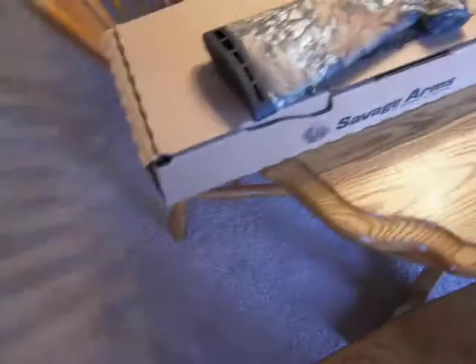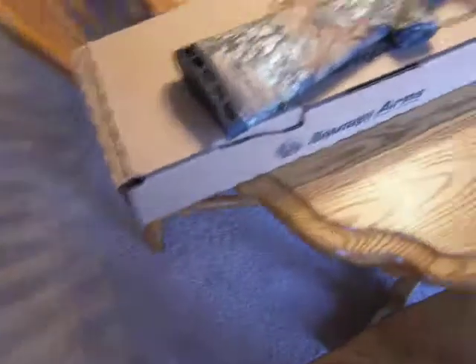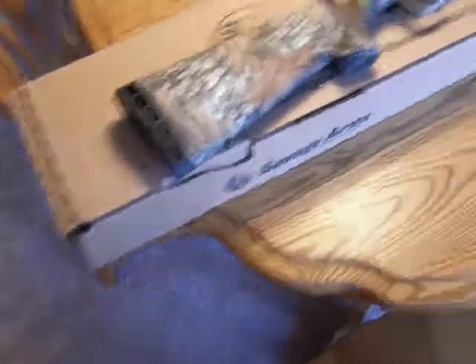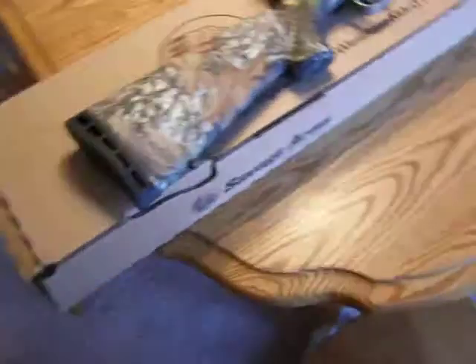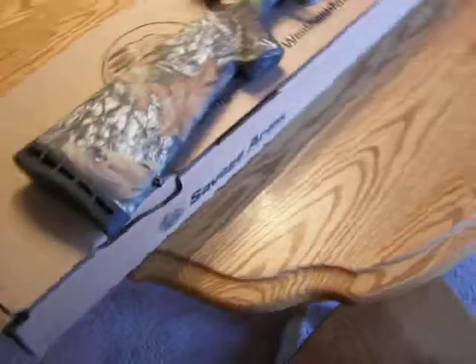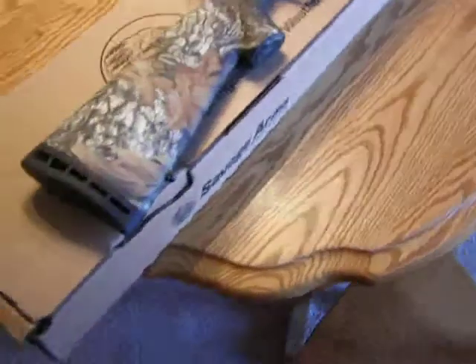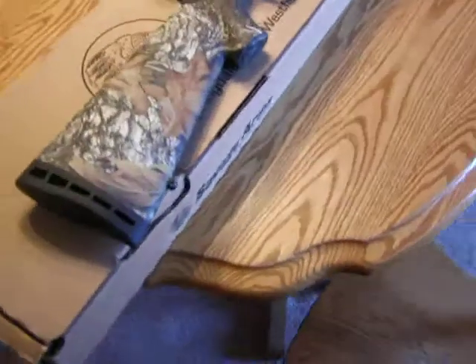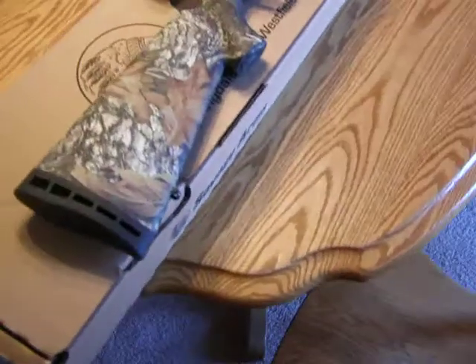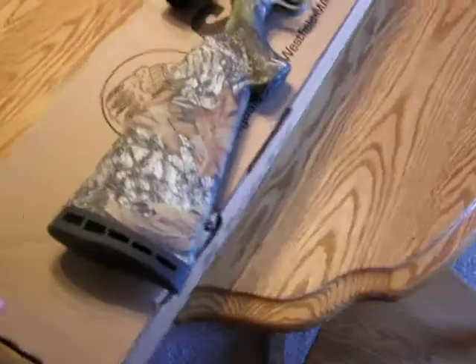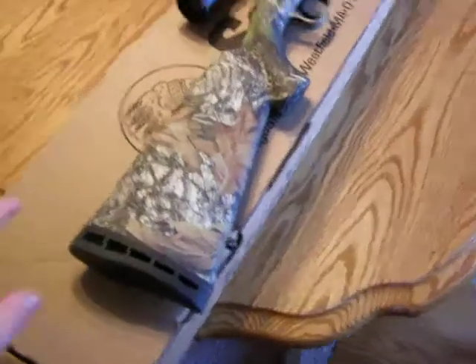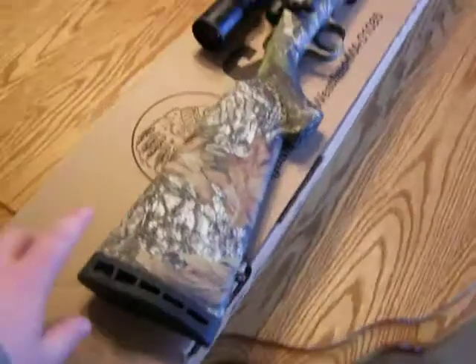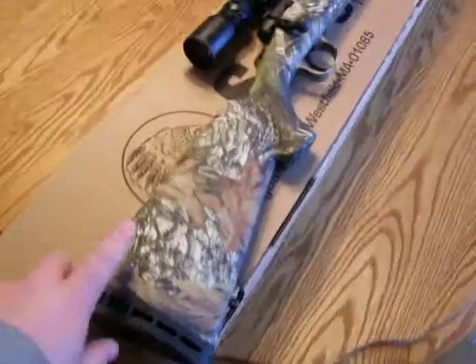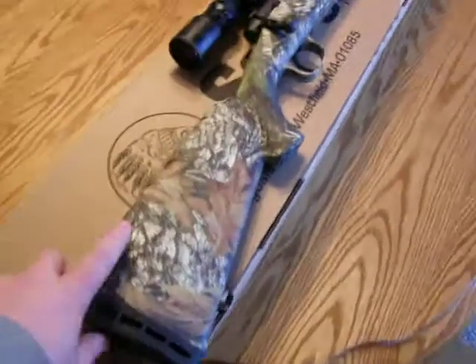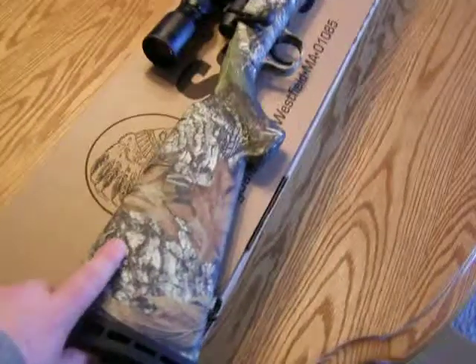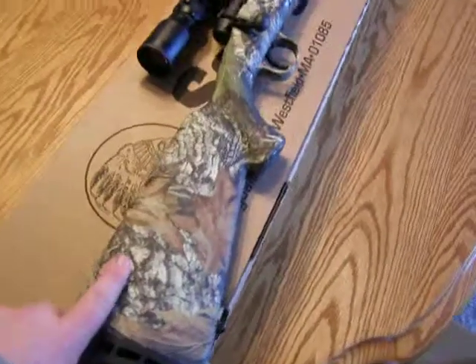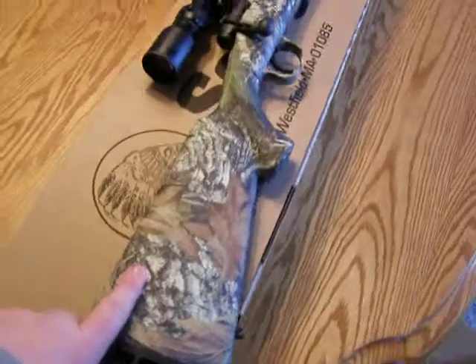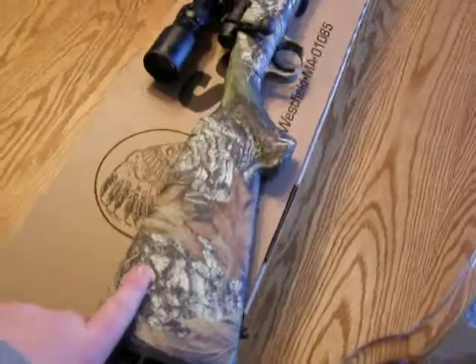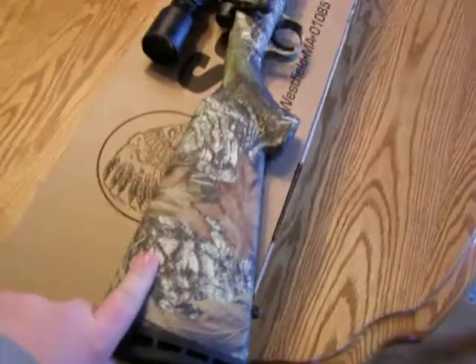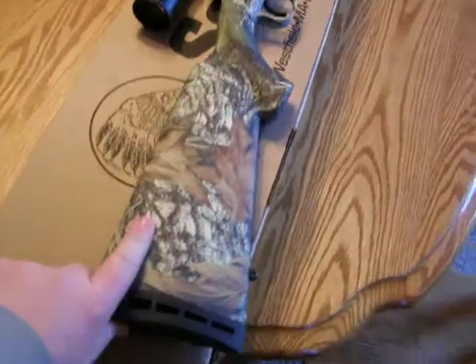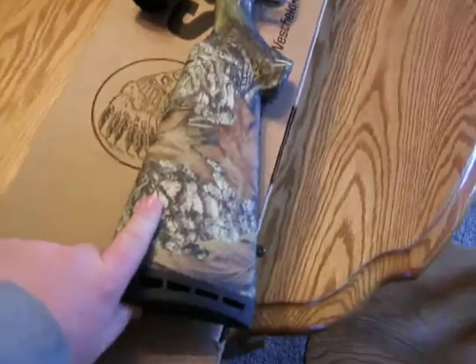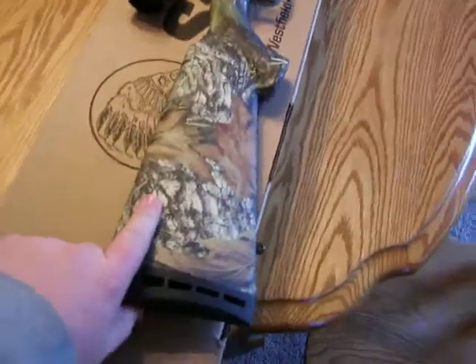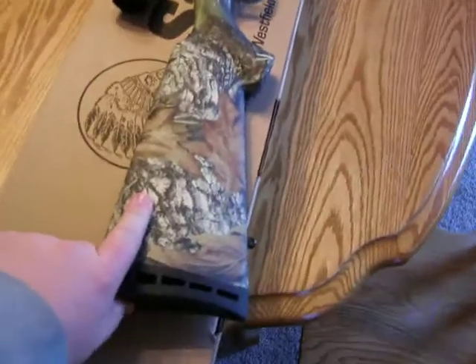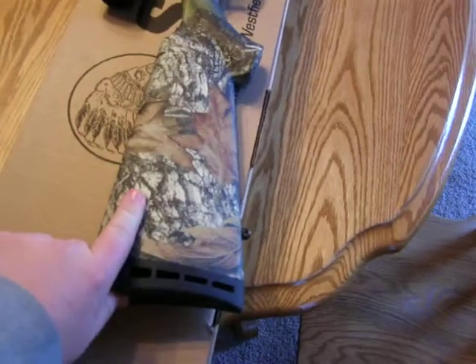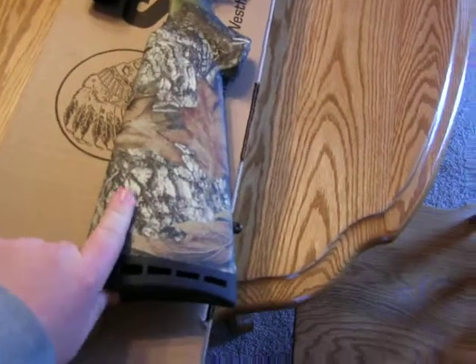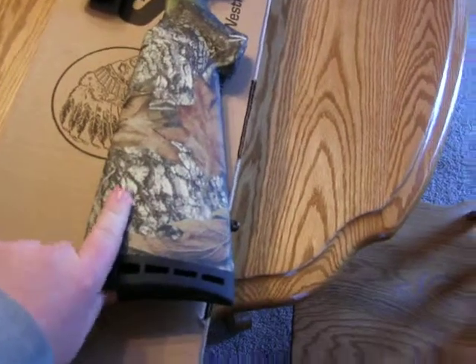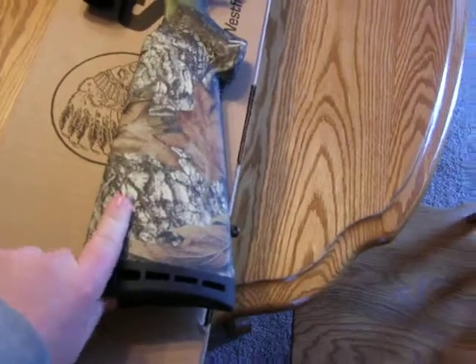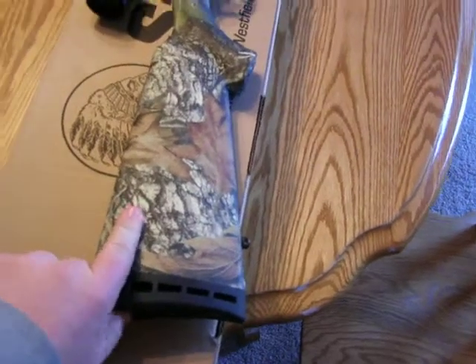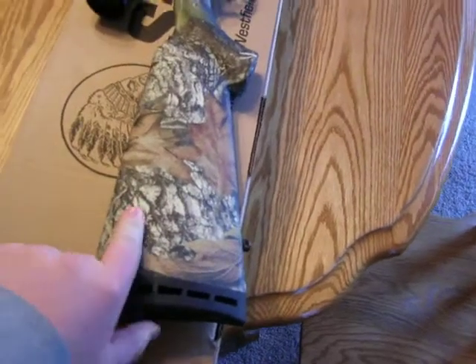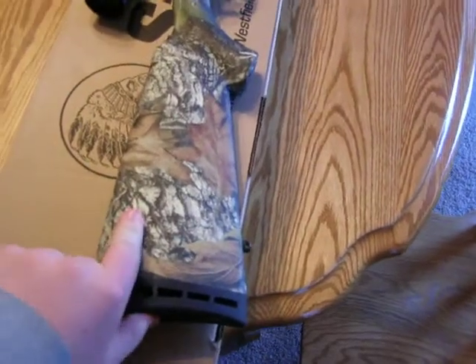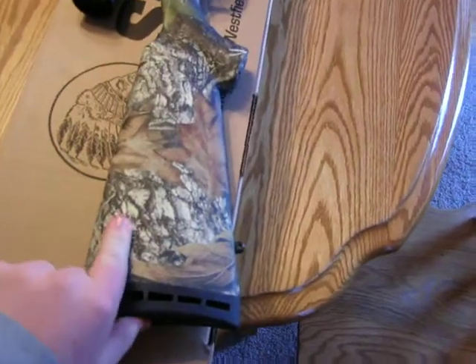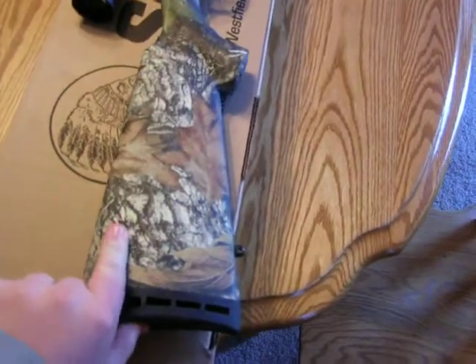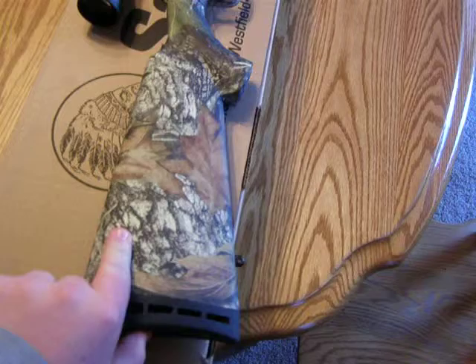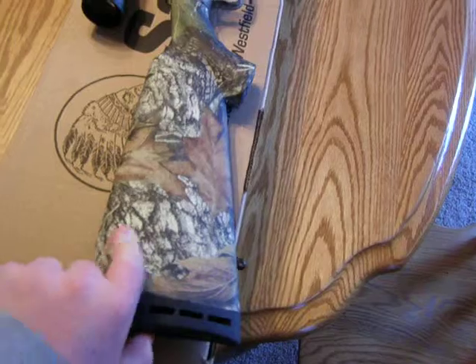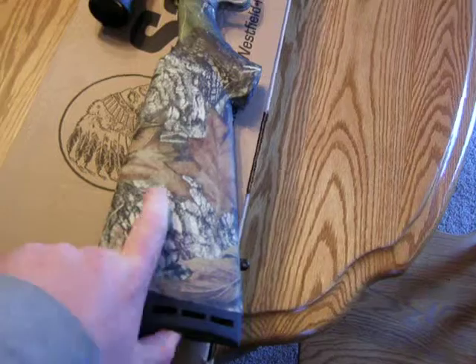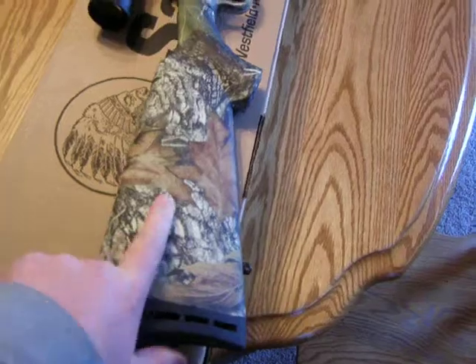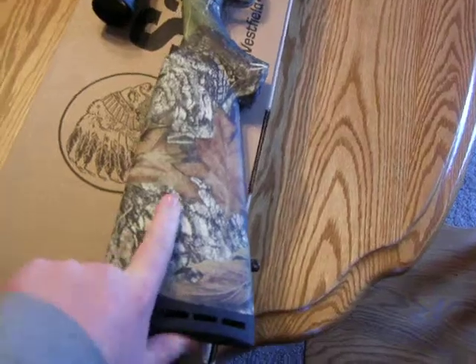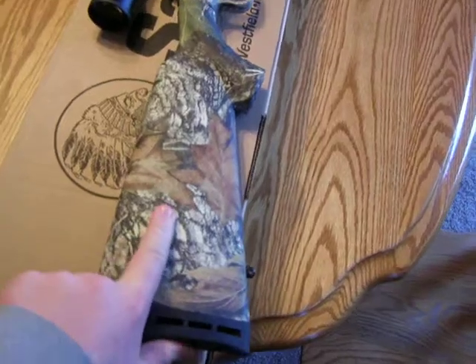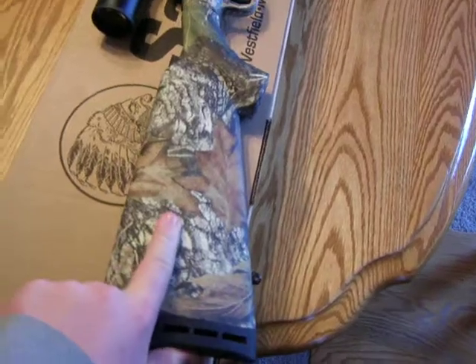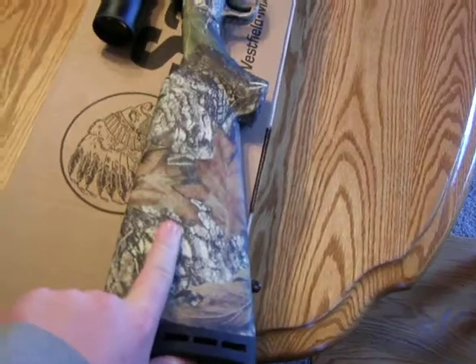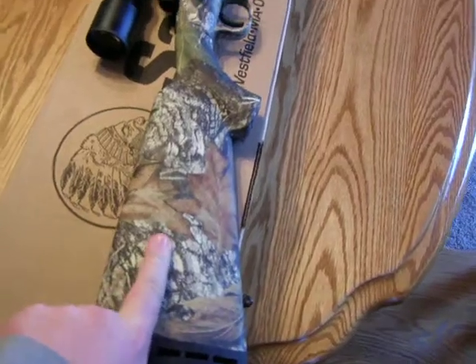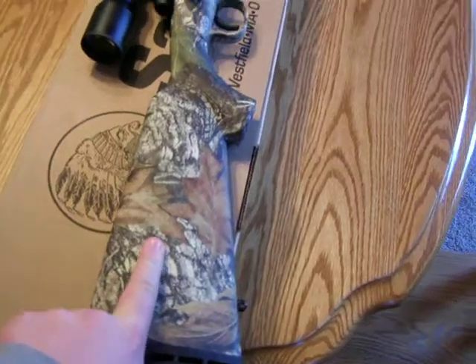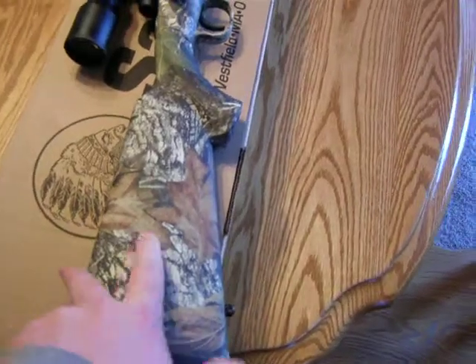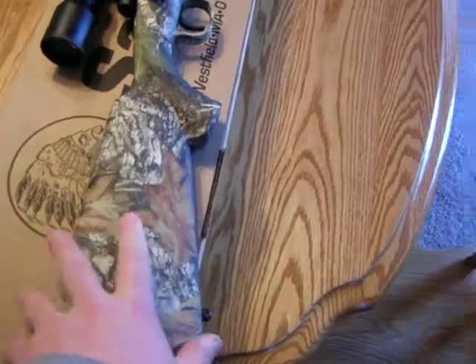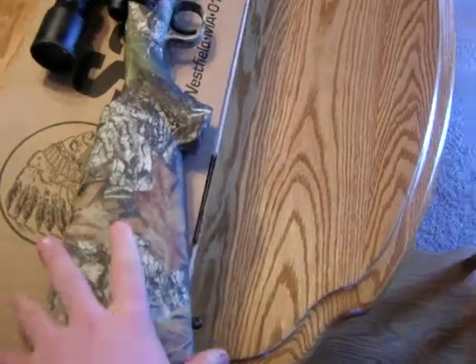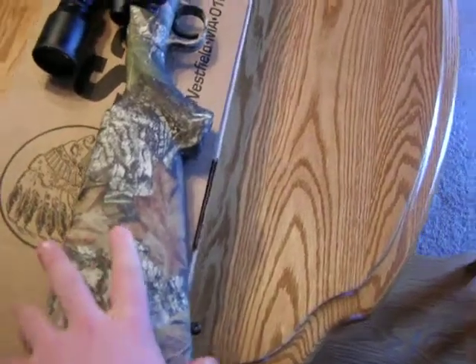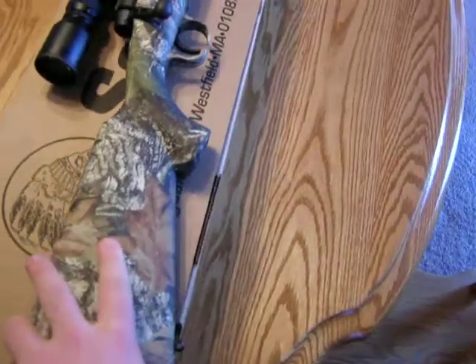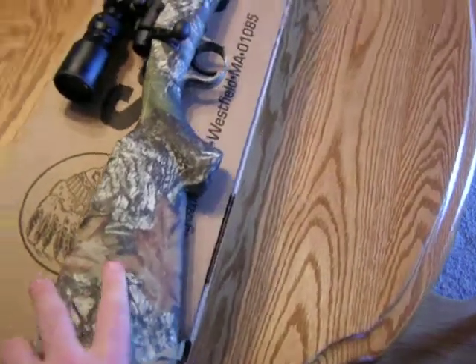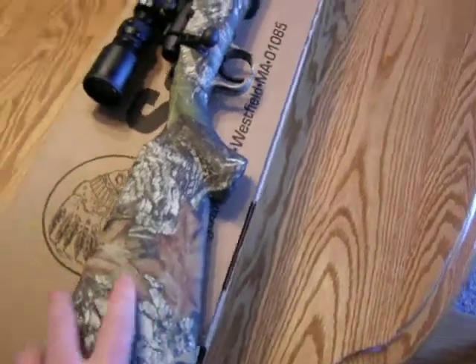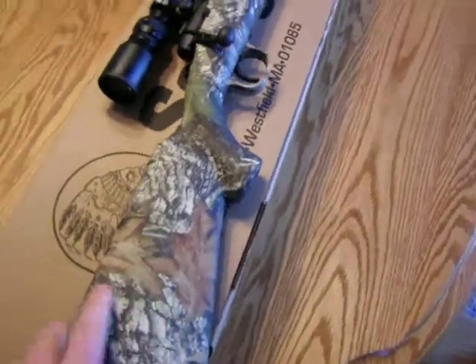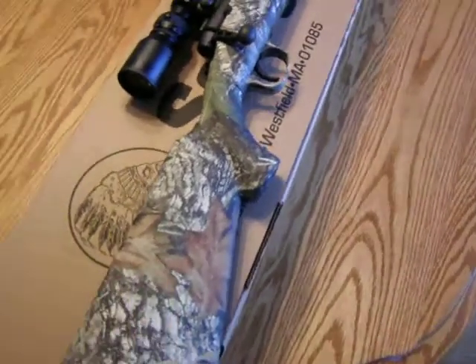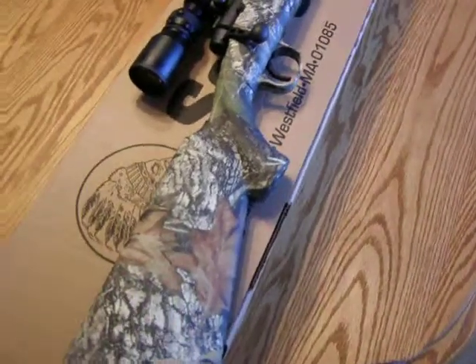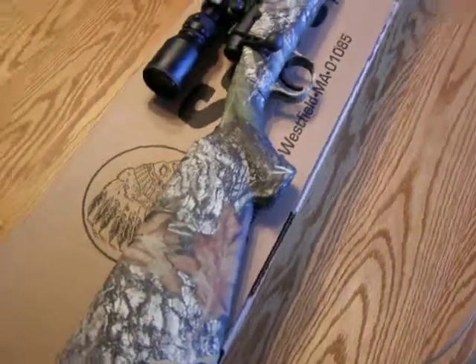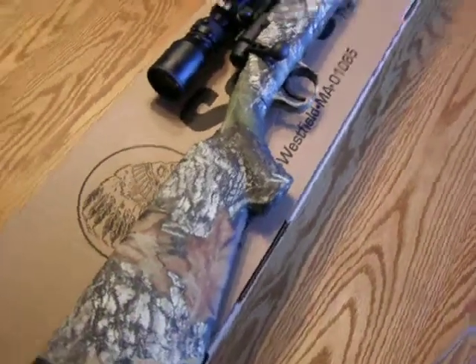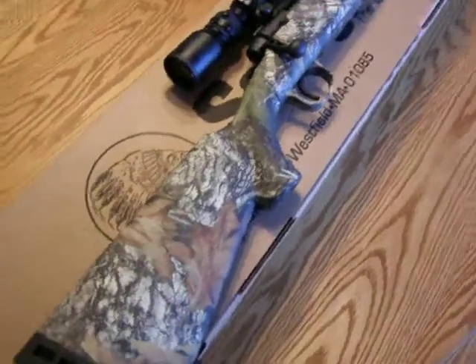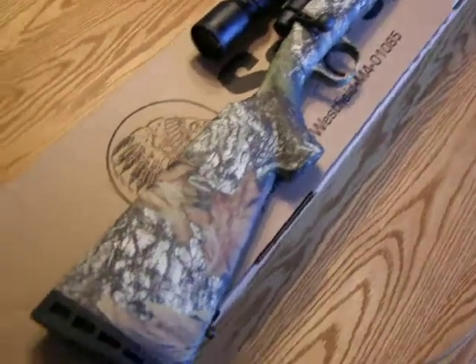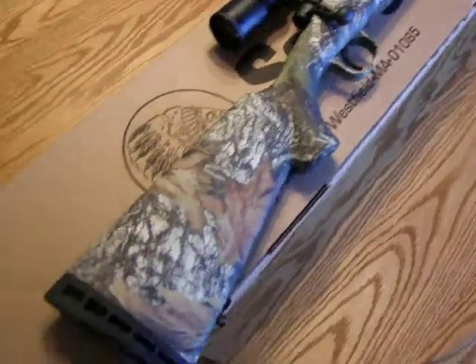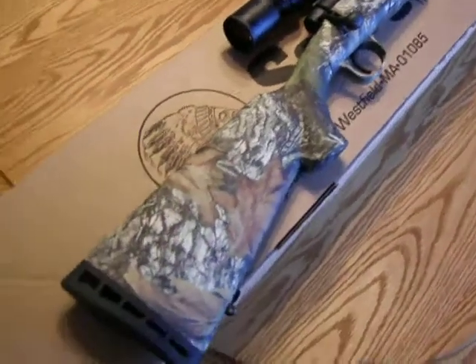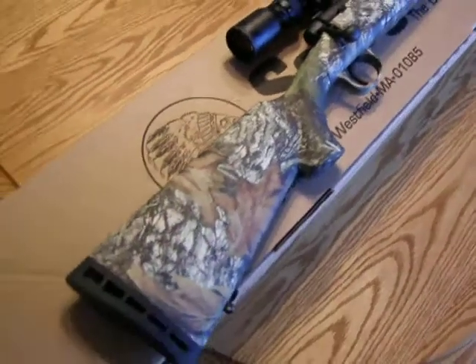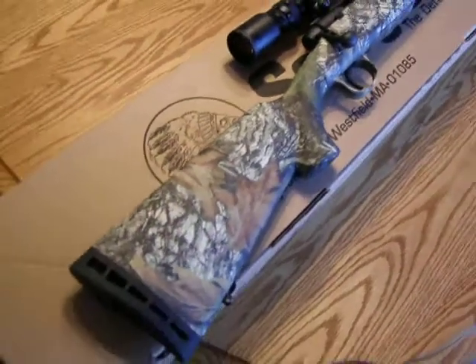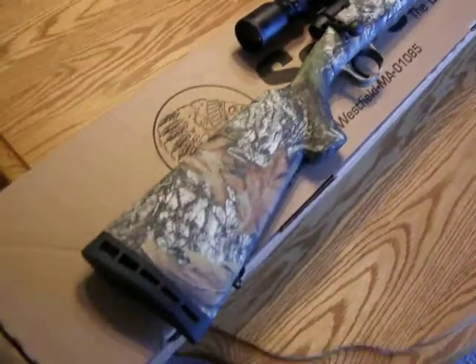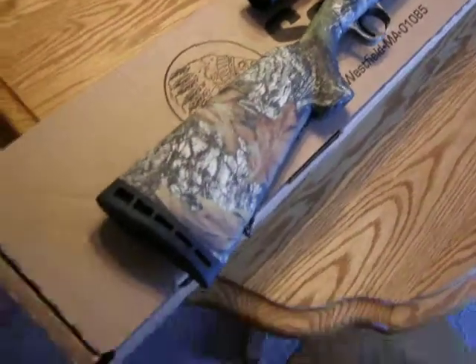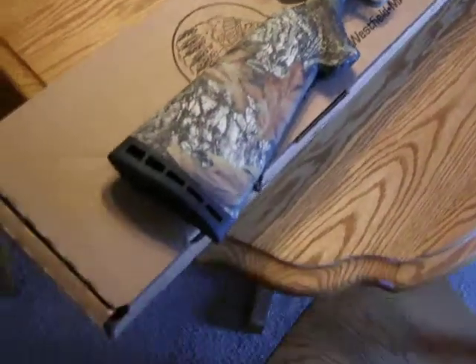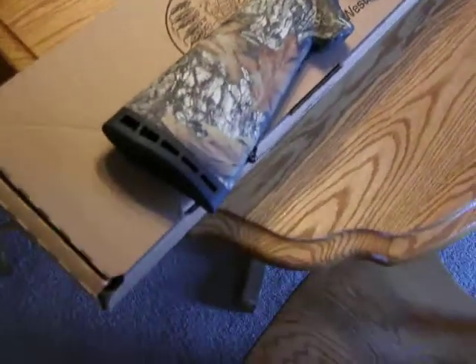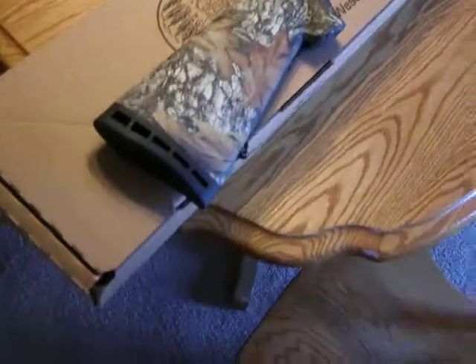It has a really nice butt pad on it. It's really cushiony and it should take the shock out of the .308 round pretty well.